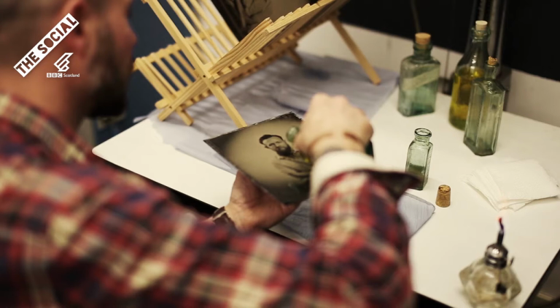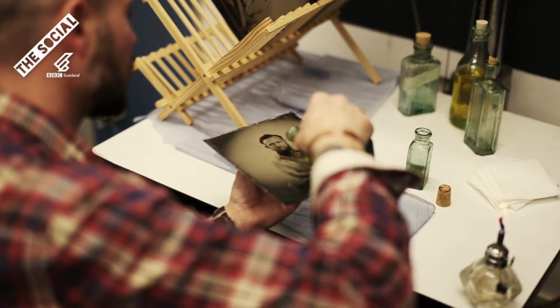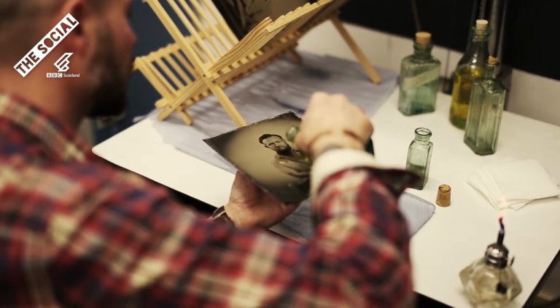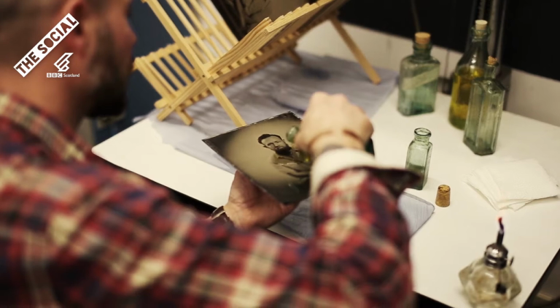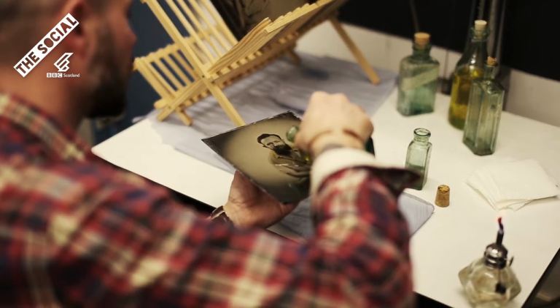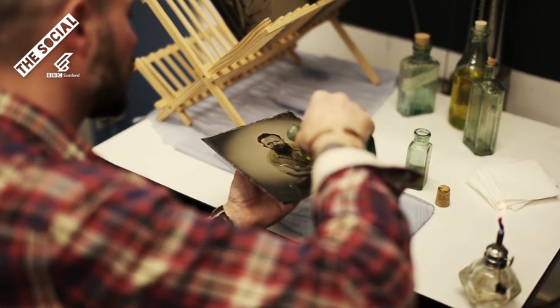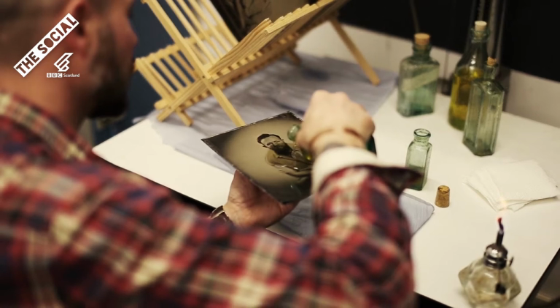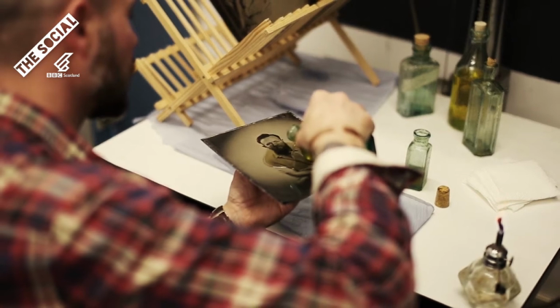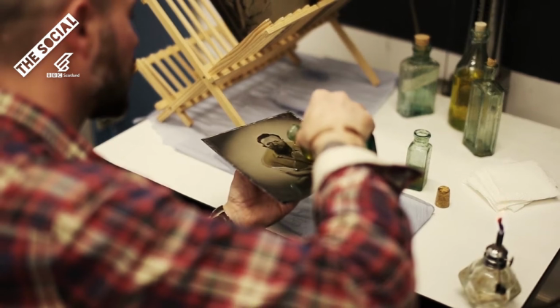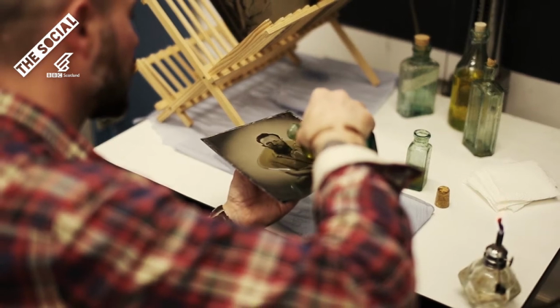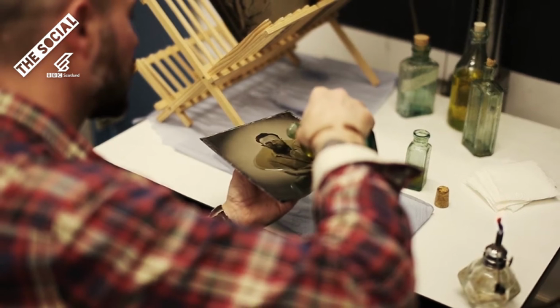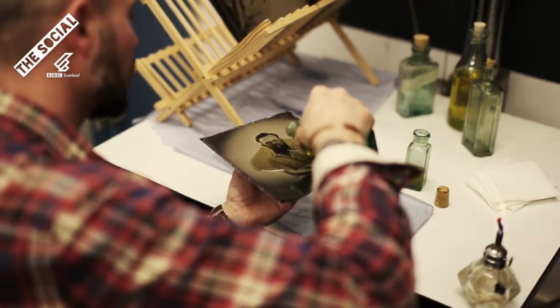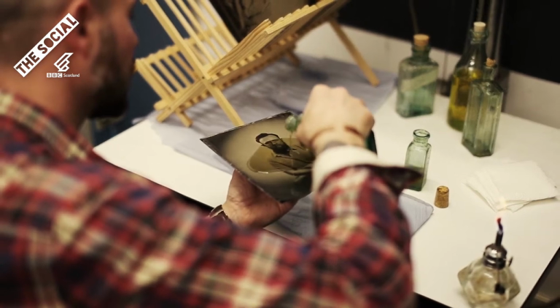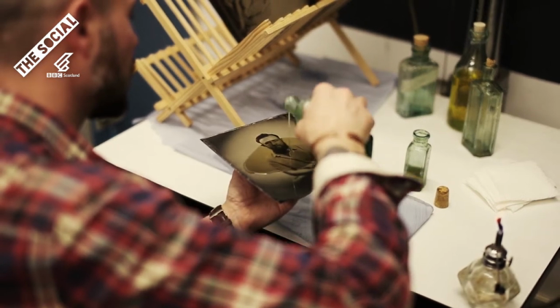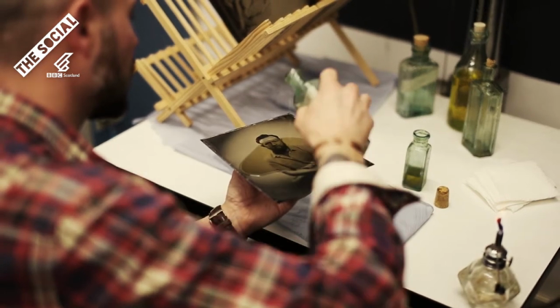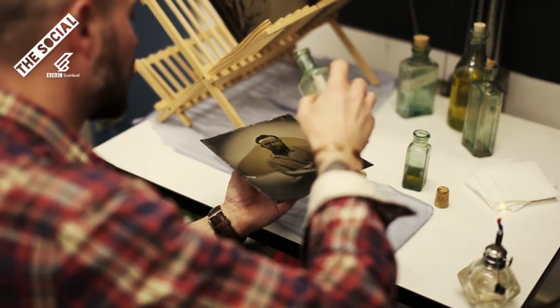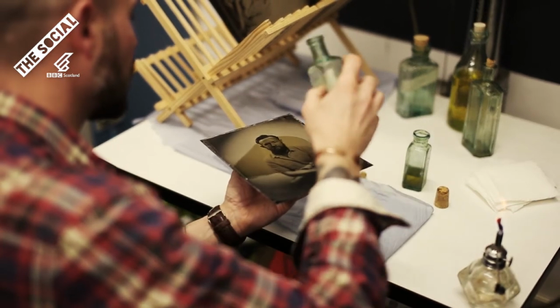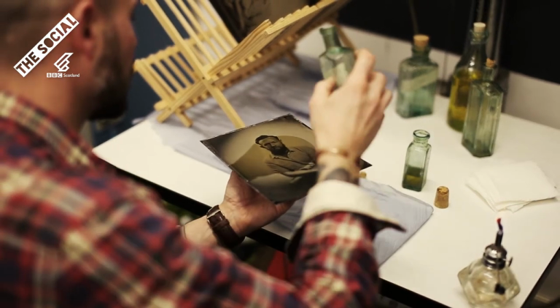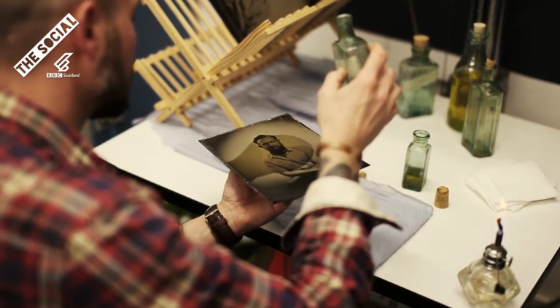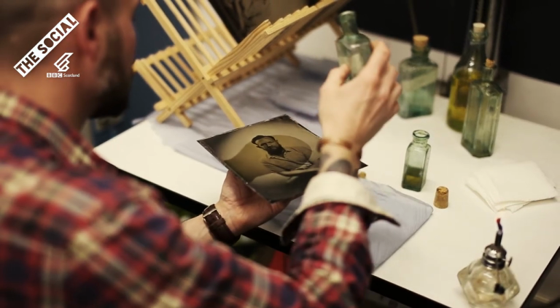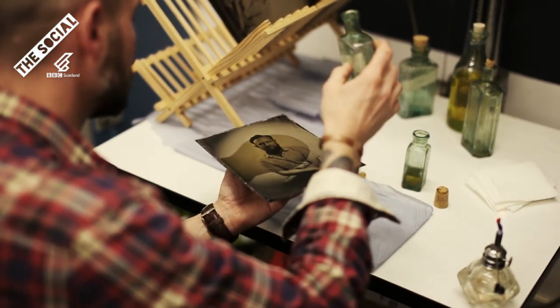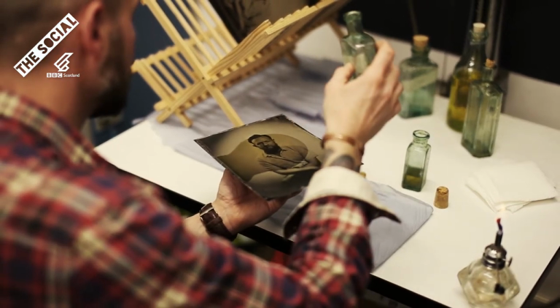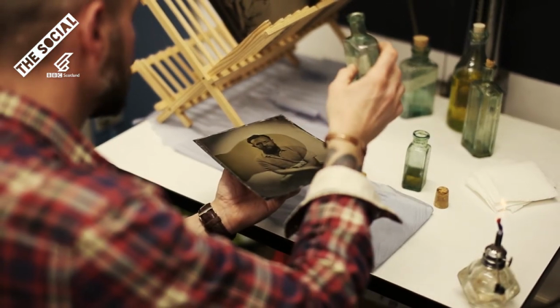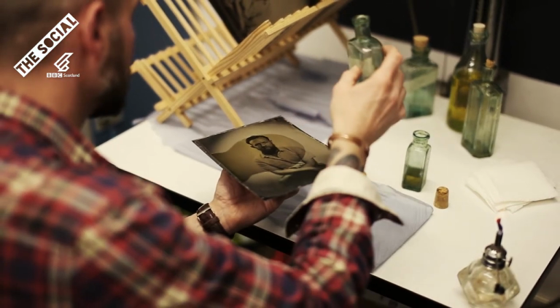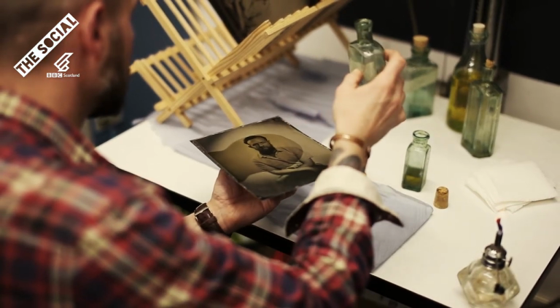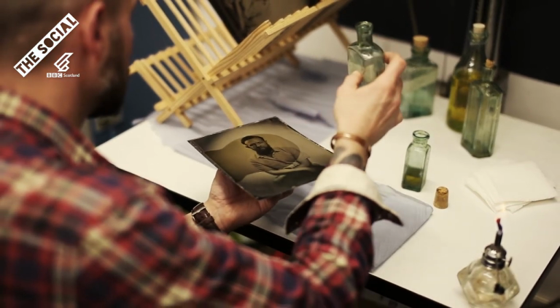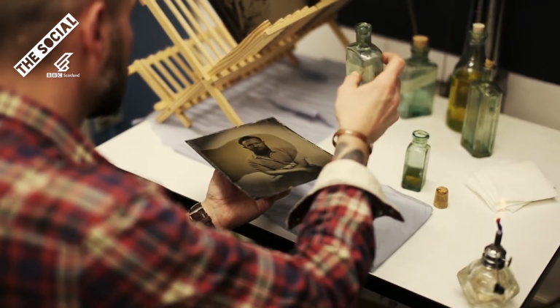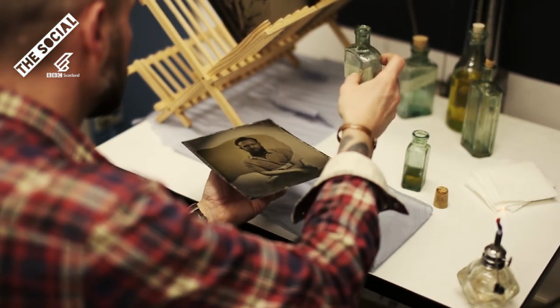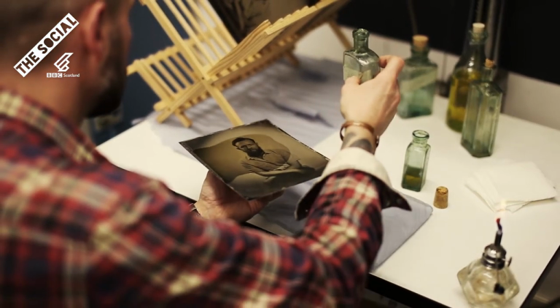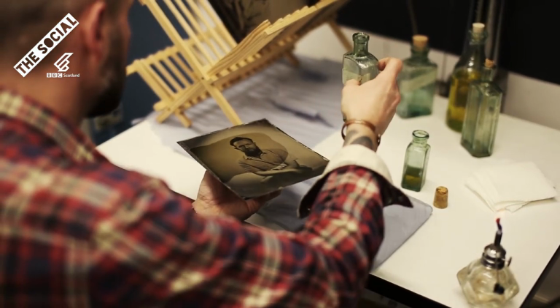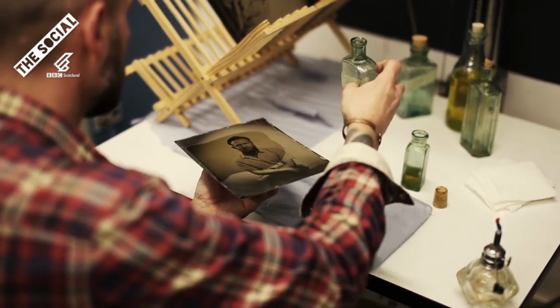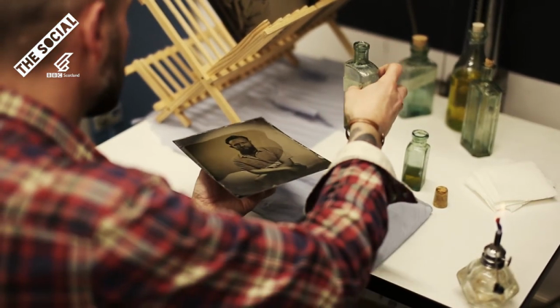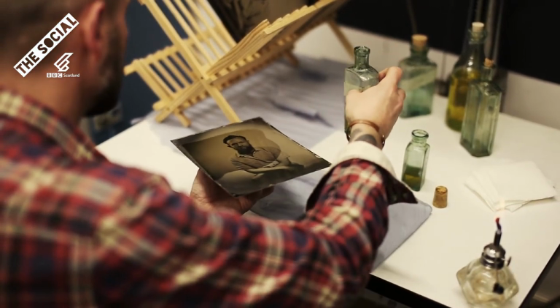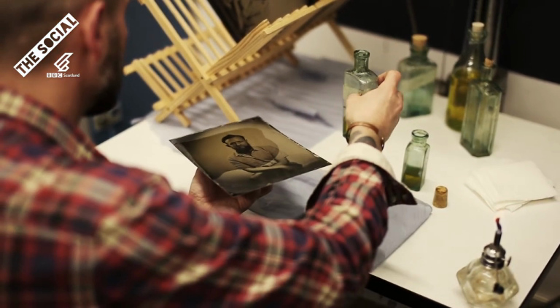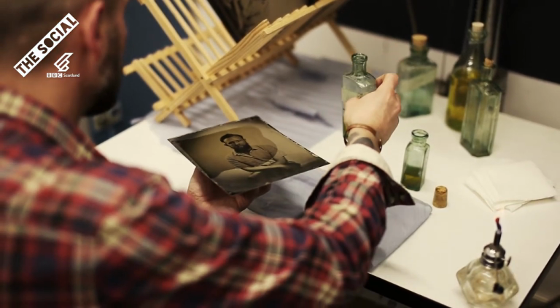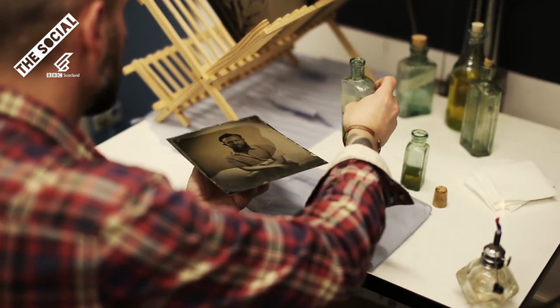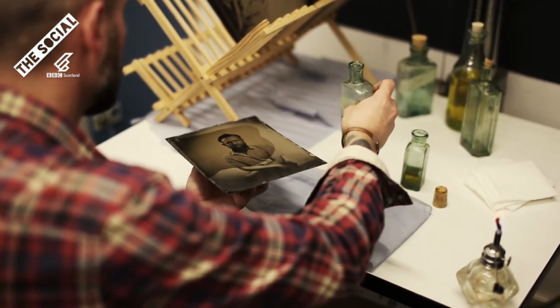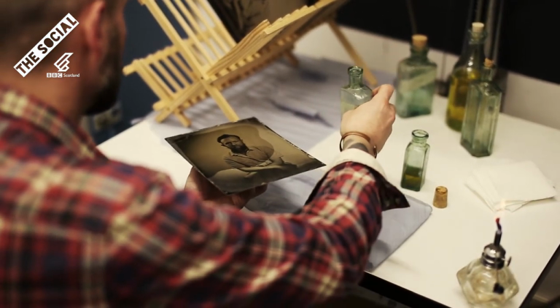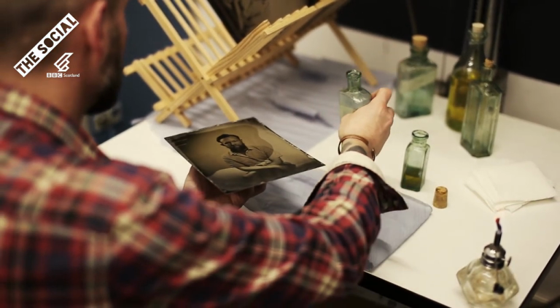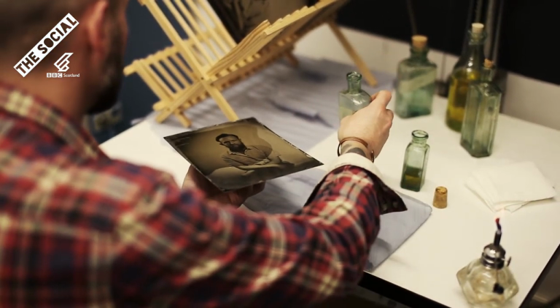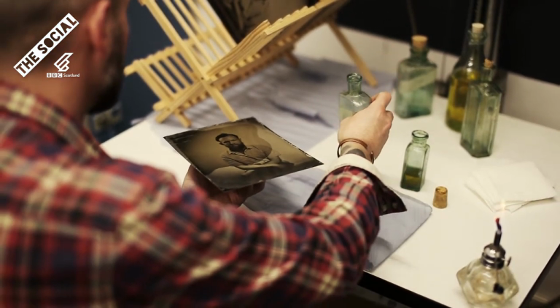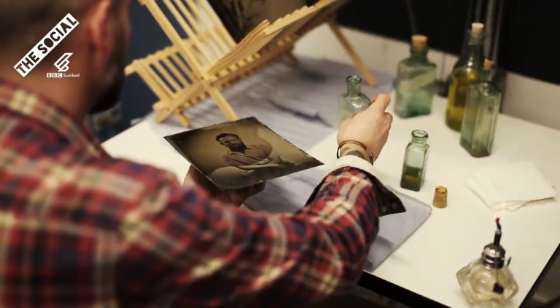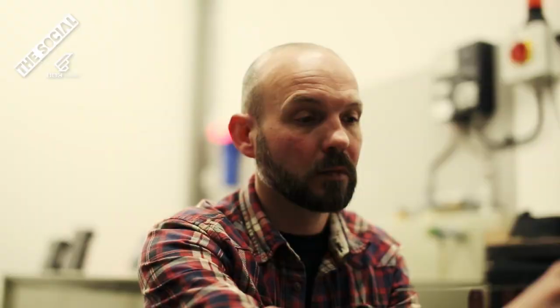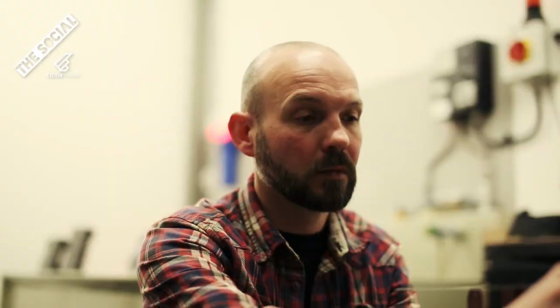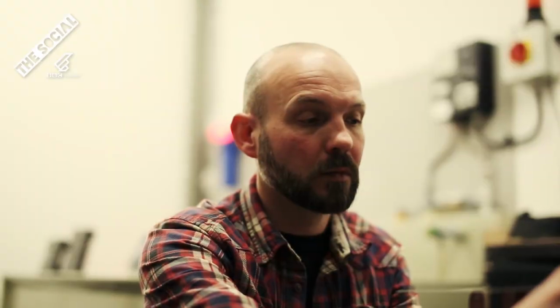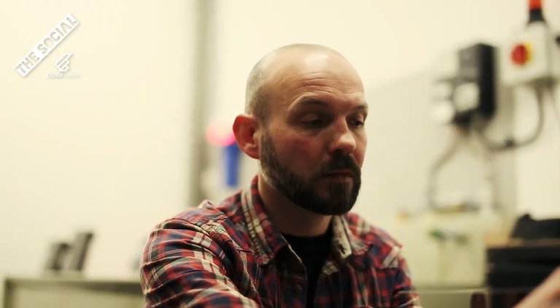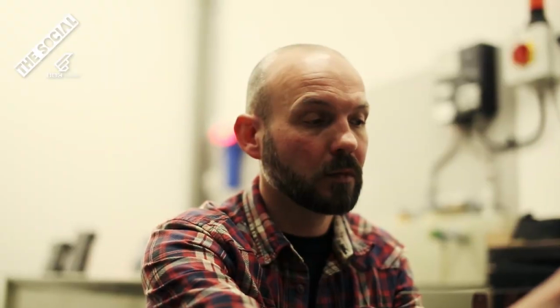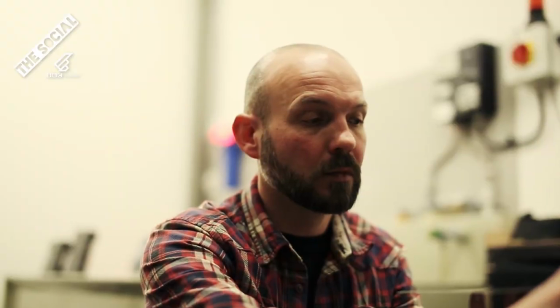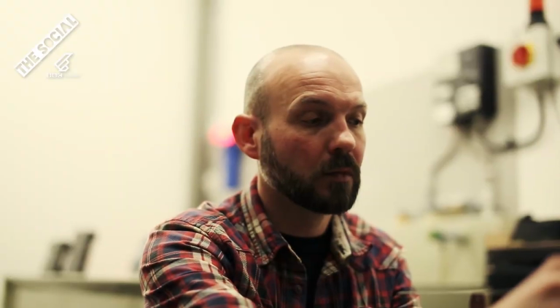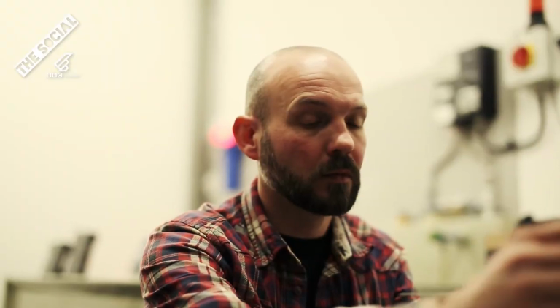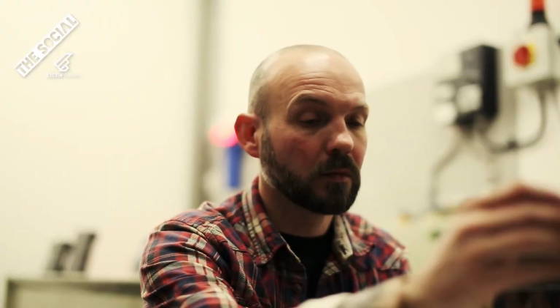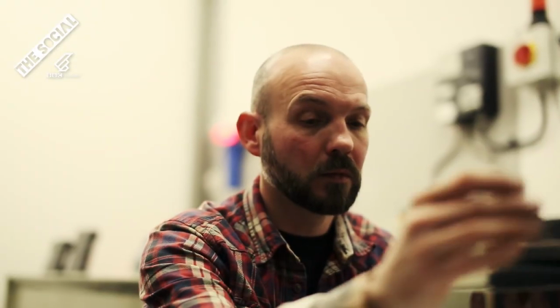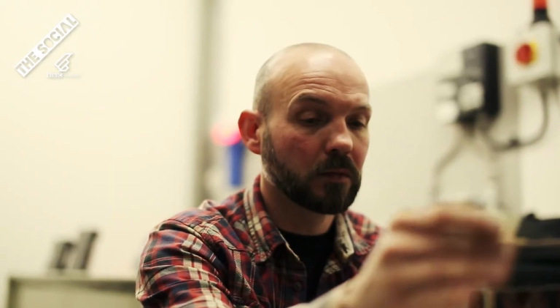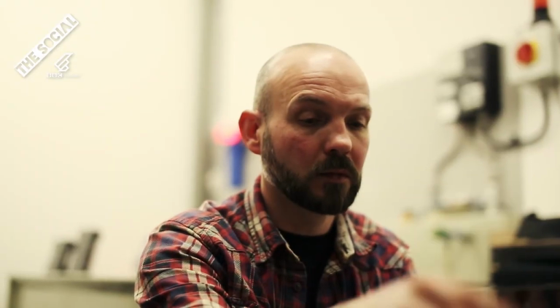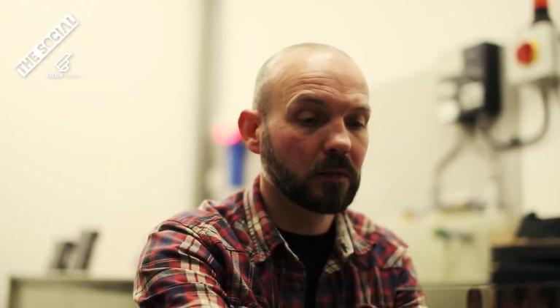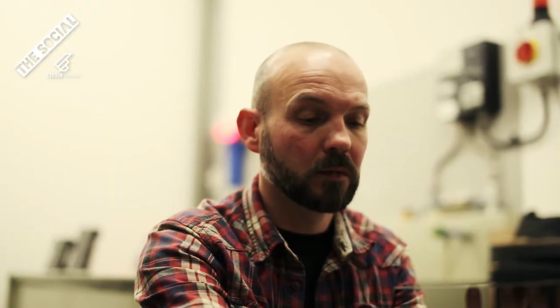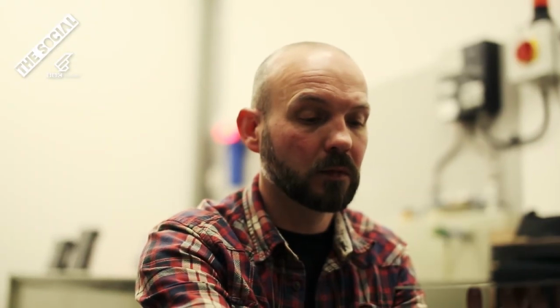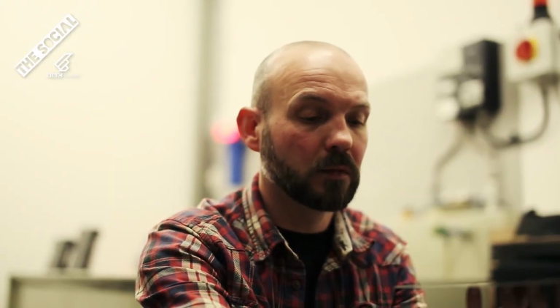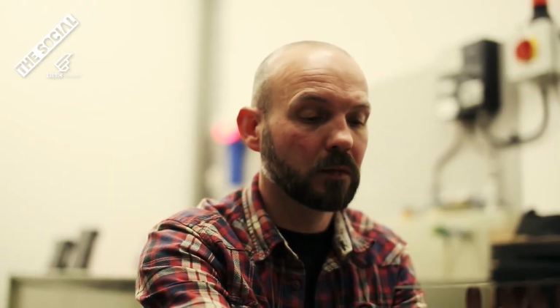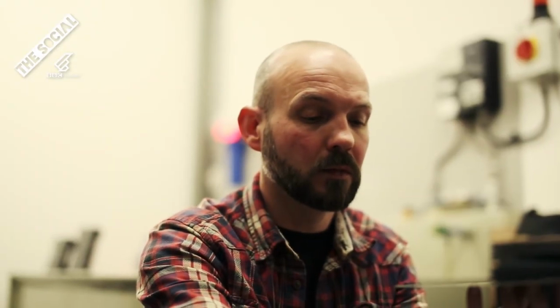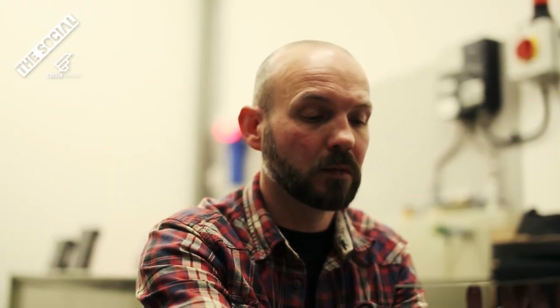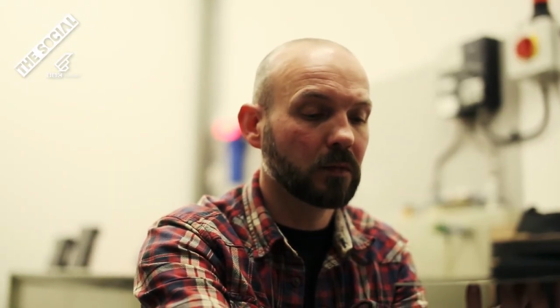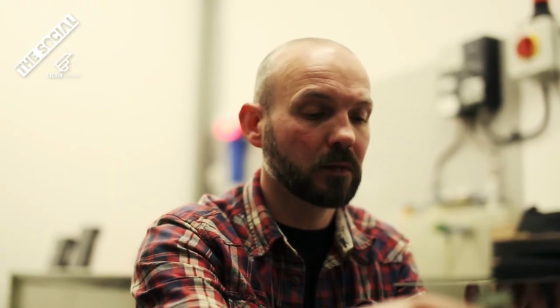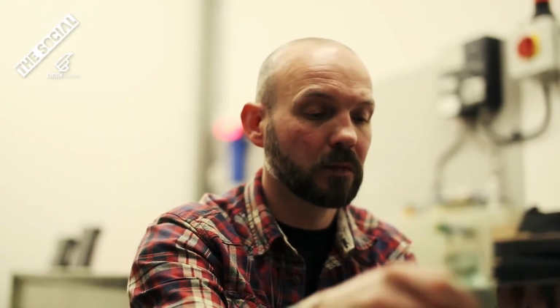A wet collodion photograph is alchemy and art combined in a handcrafted process.